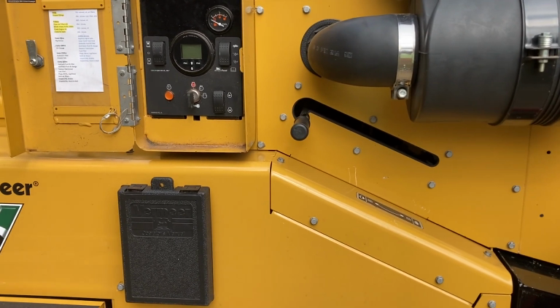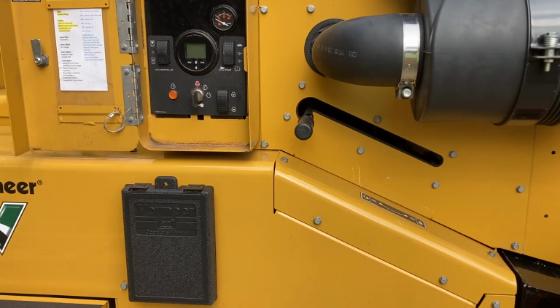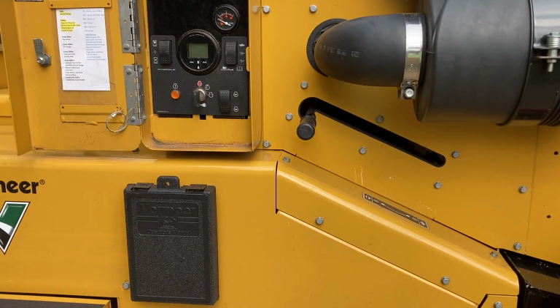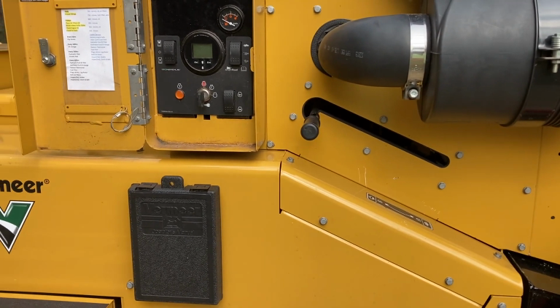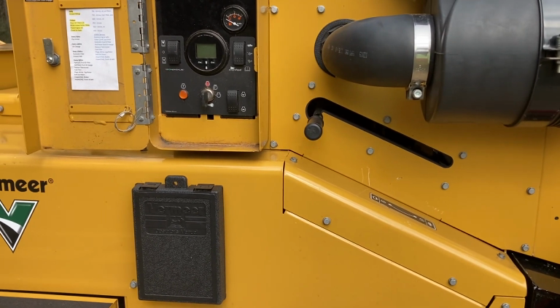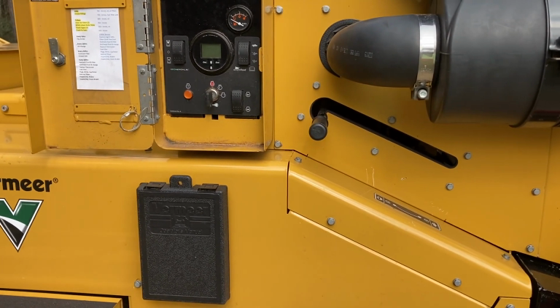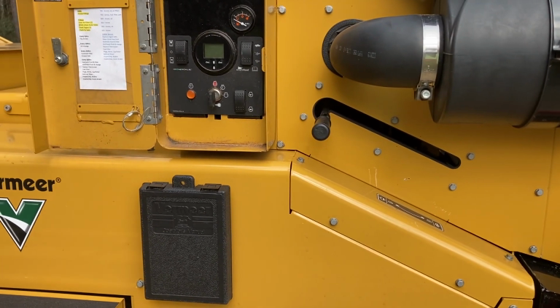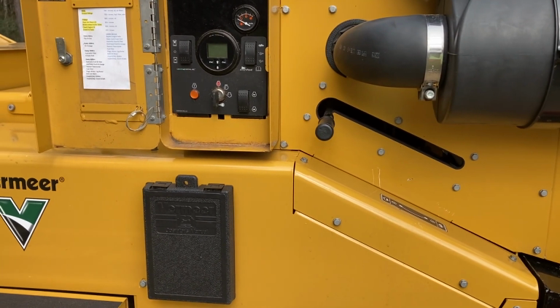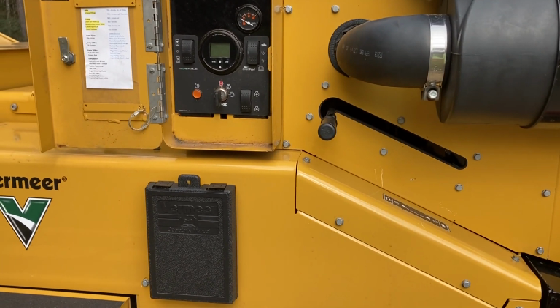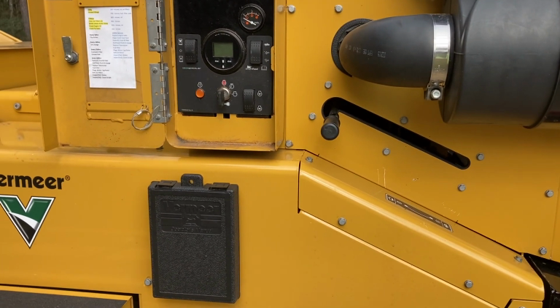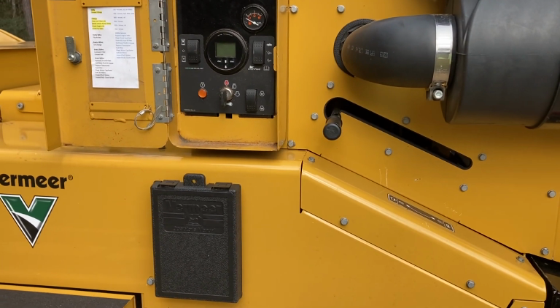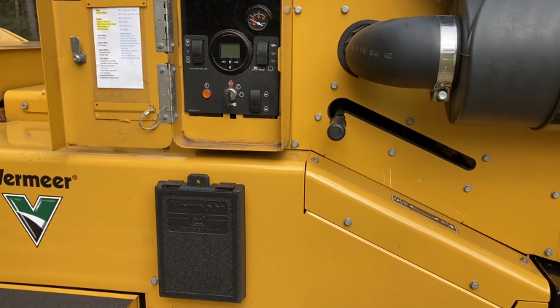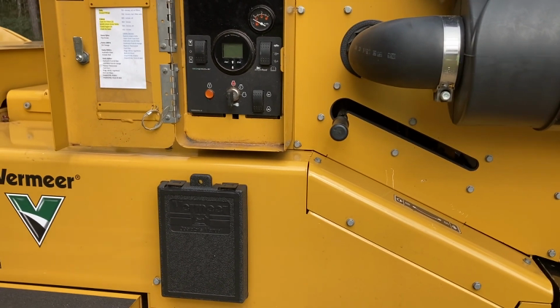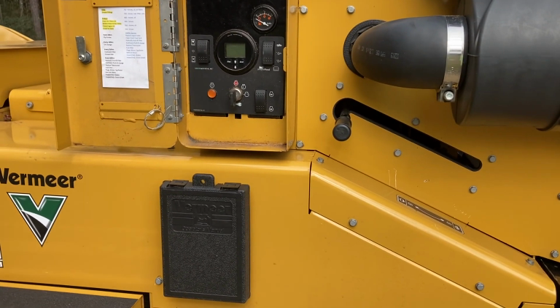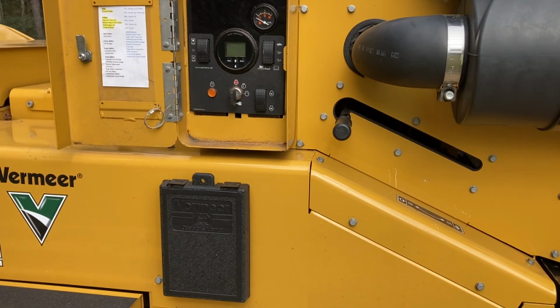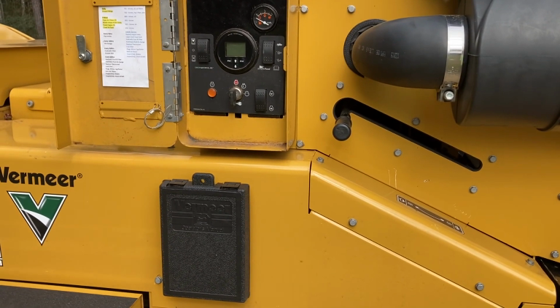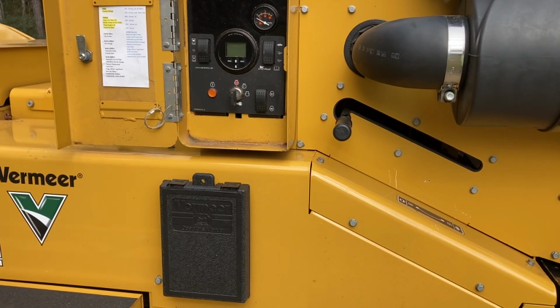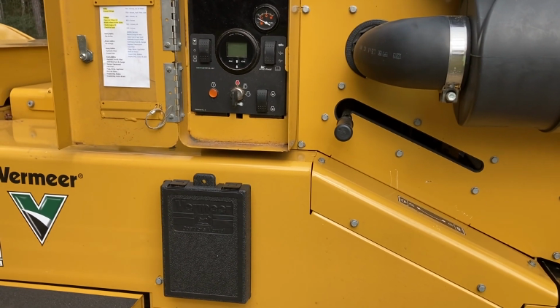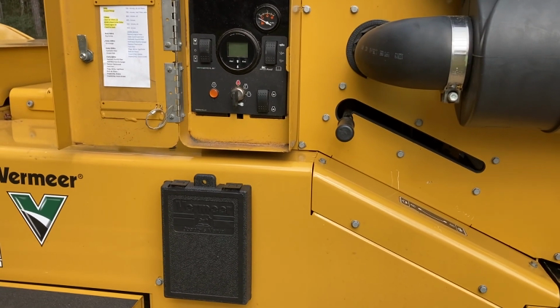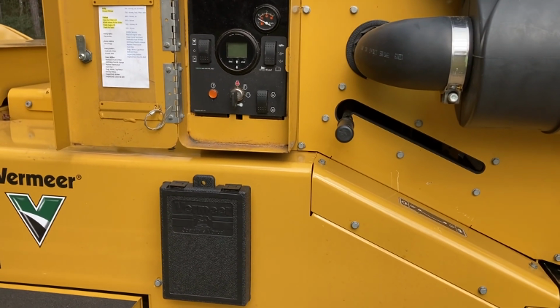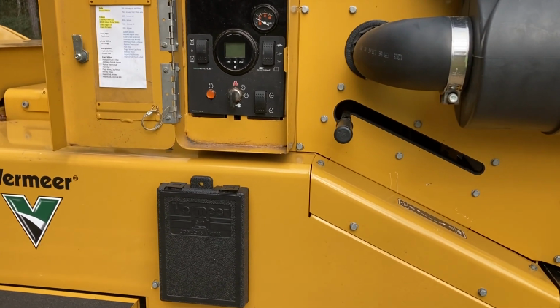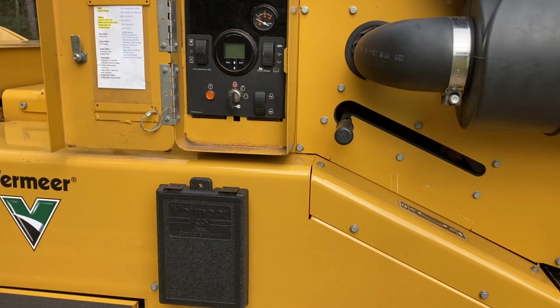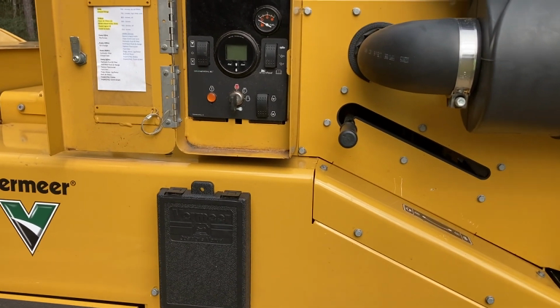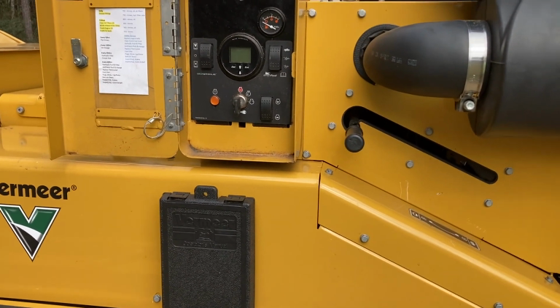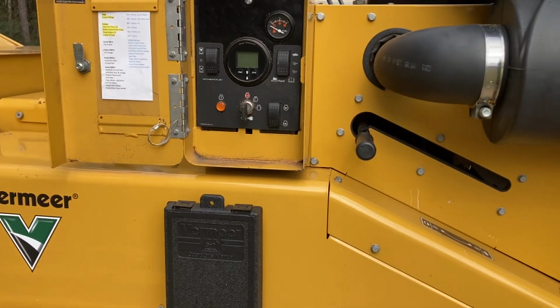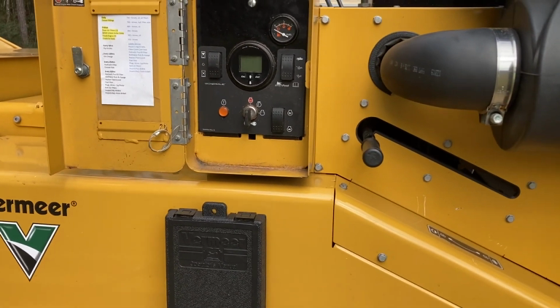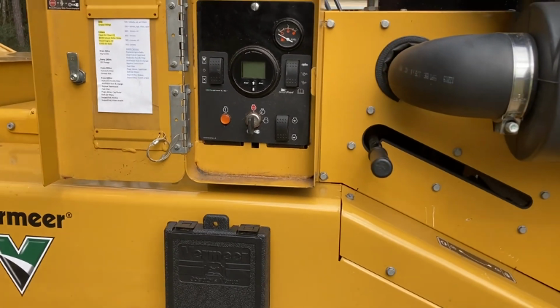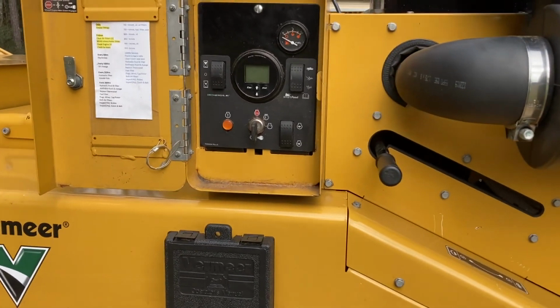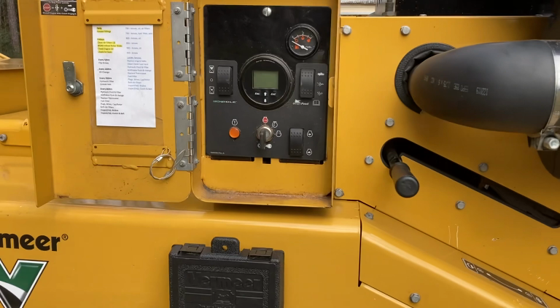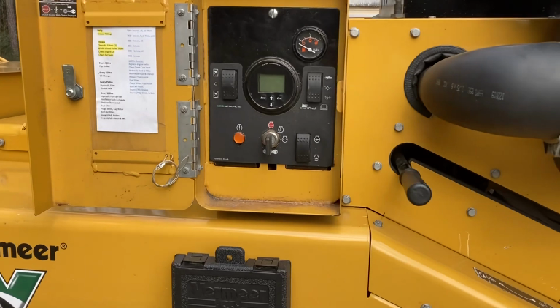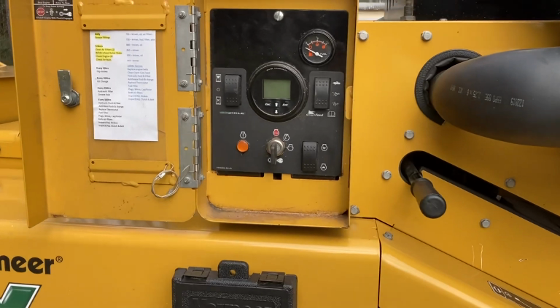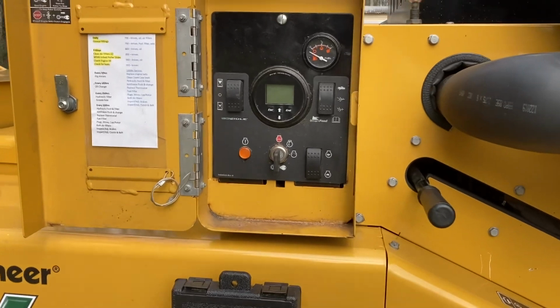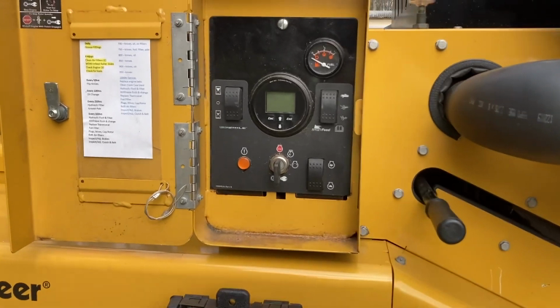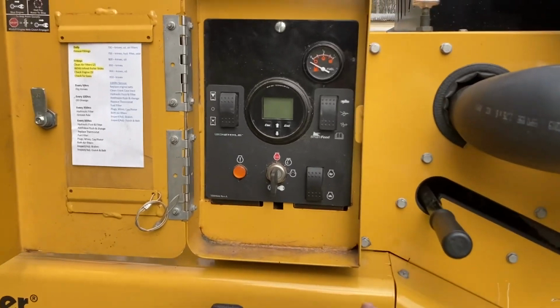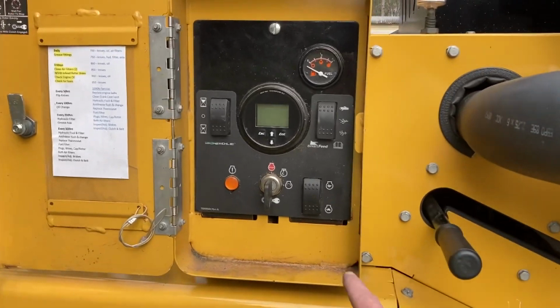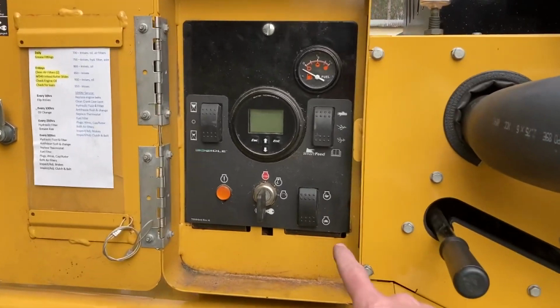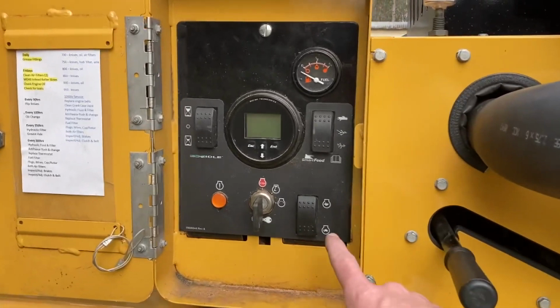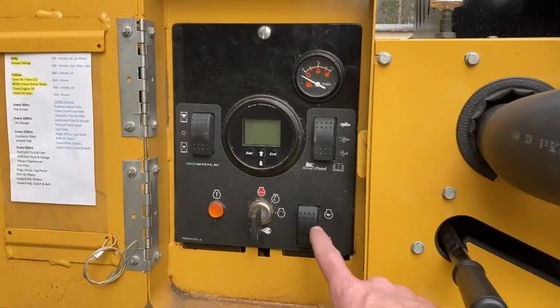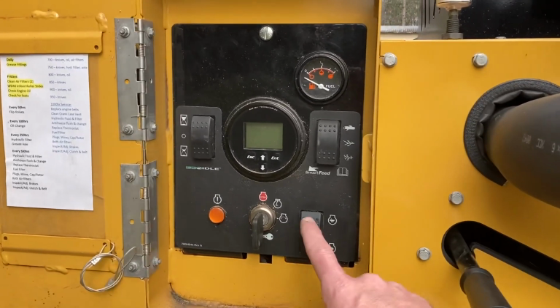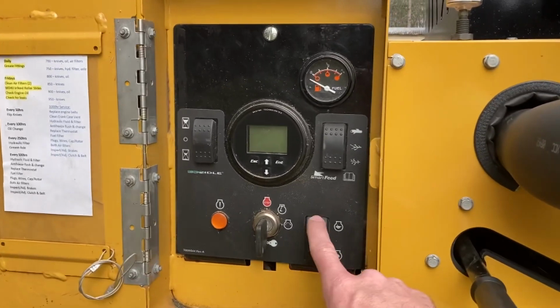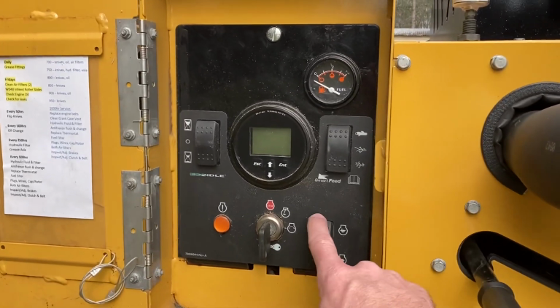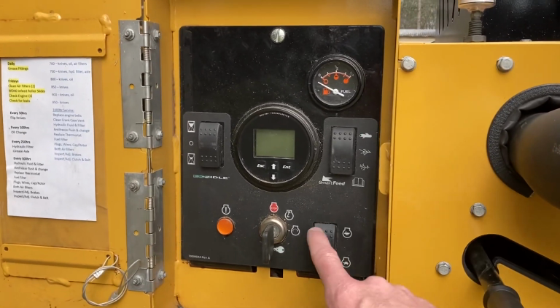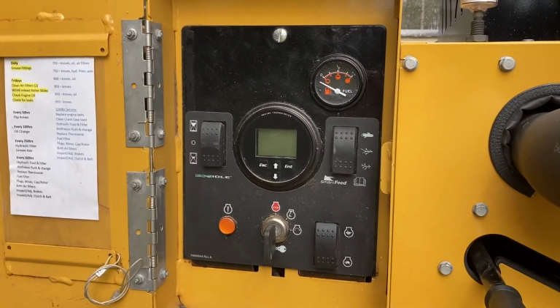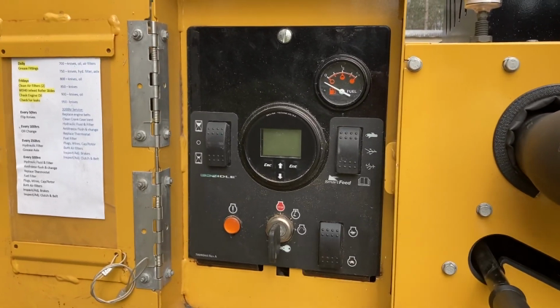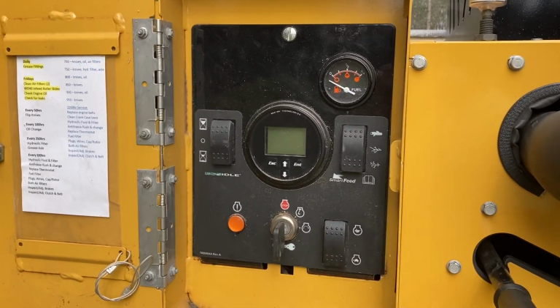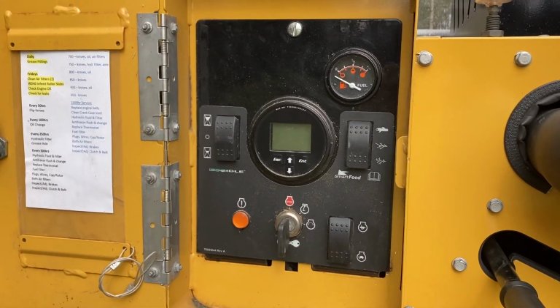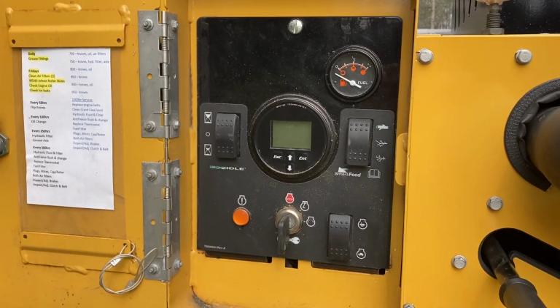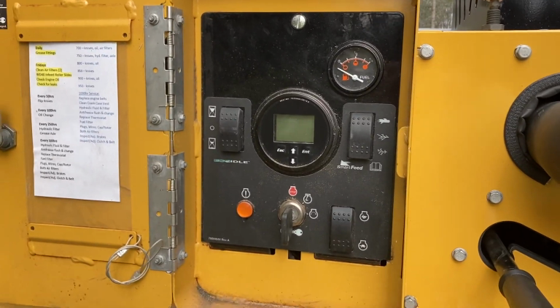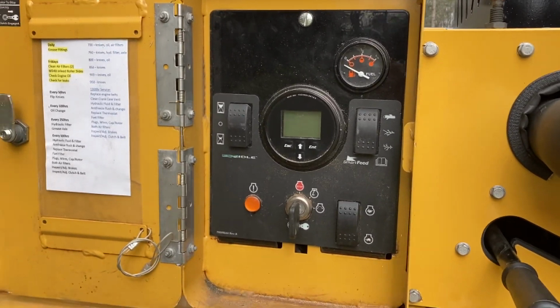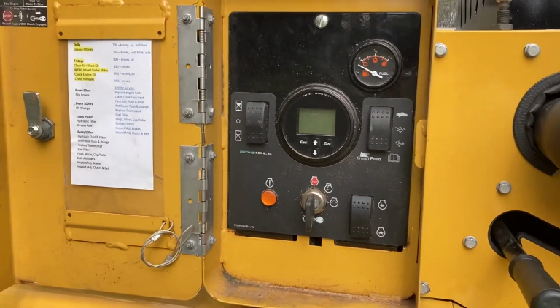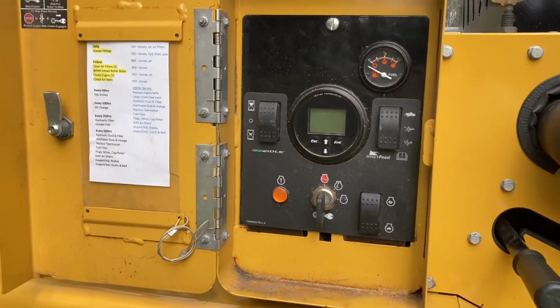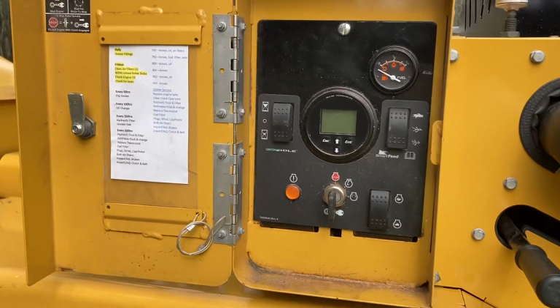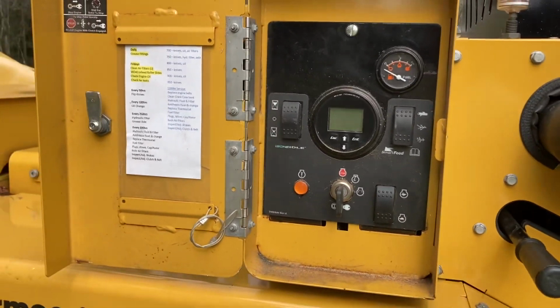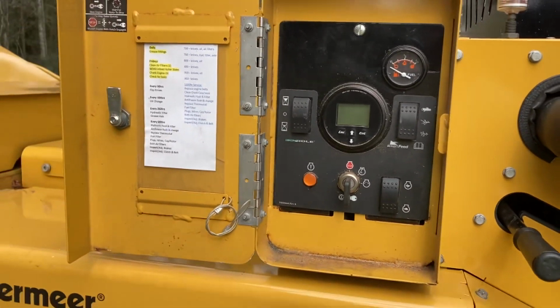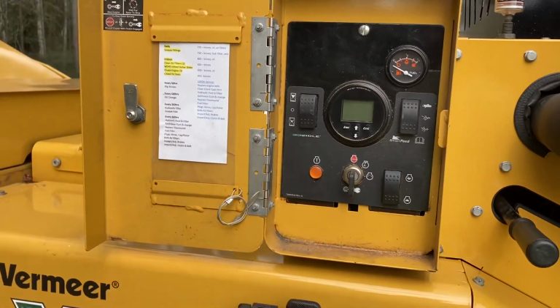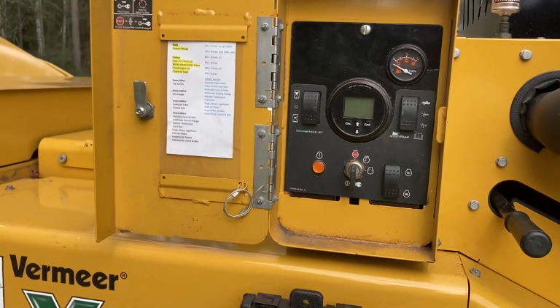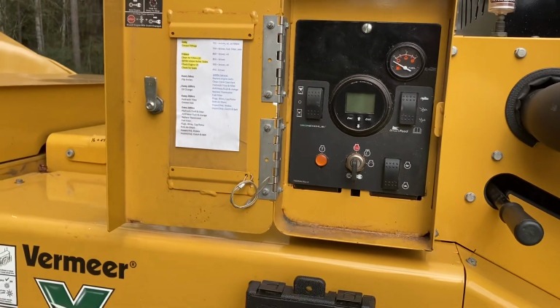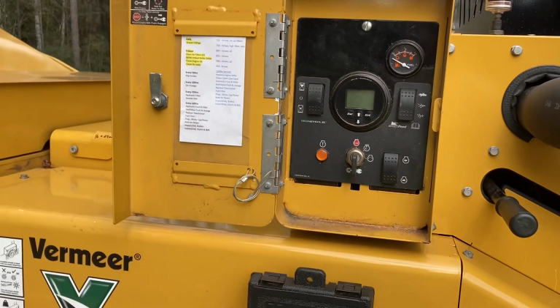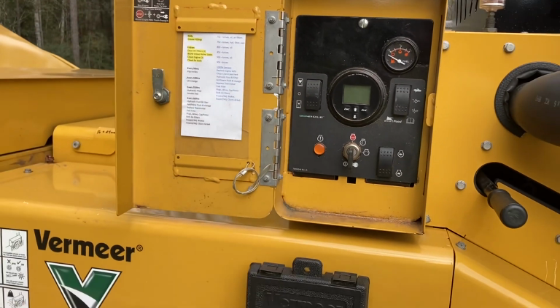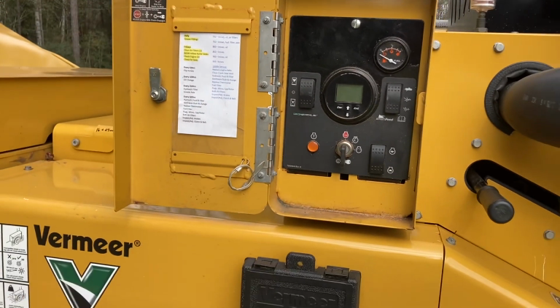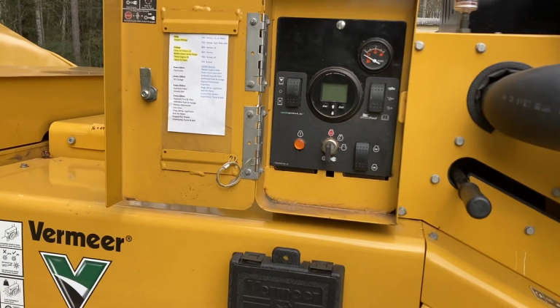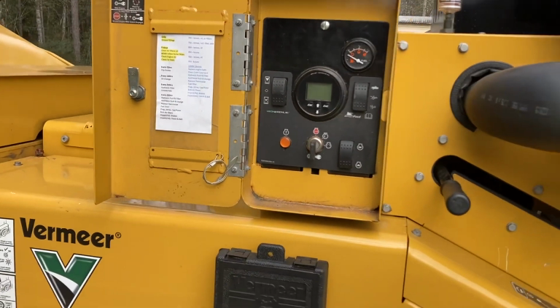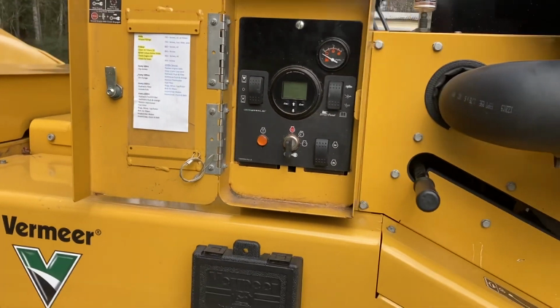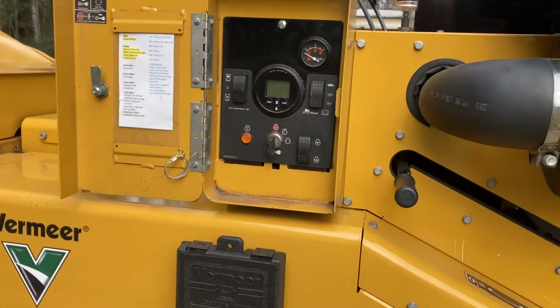Our machine would do that intermittently, and we would have to come back to the control panel and throttle it back up on rabbit to get it to resume function.